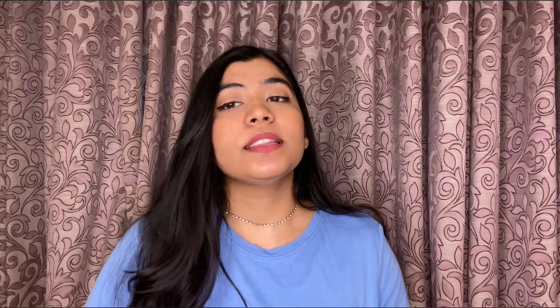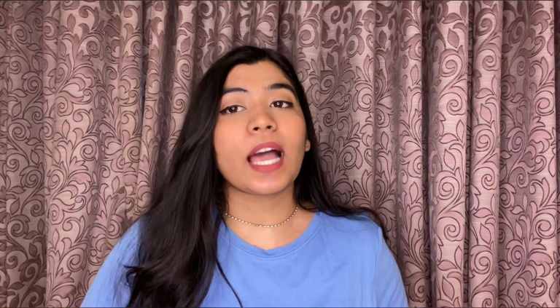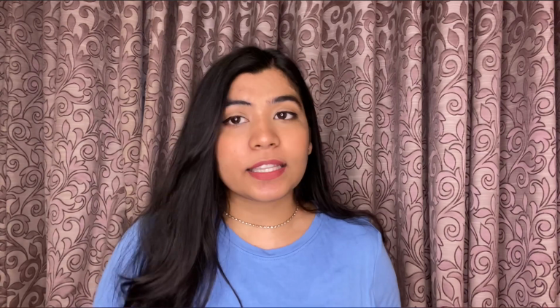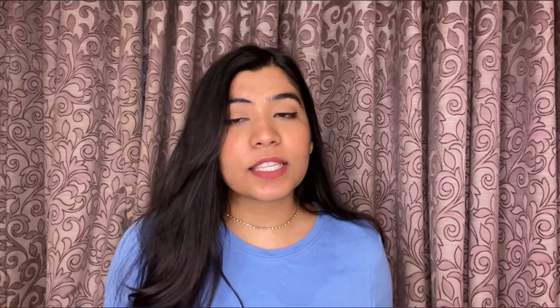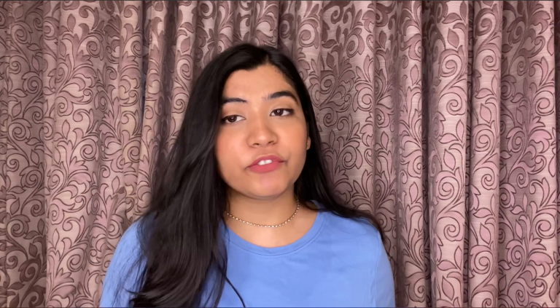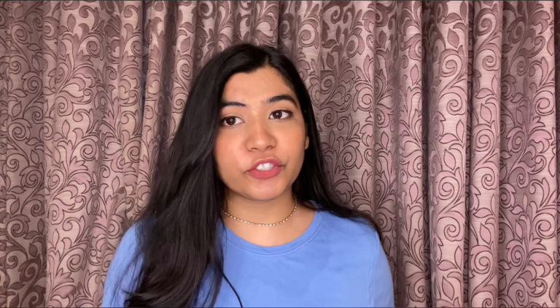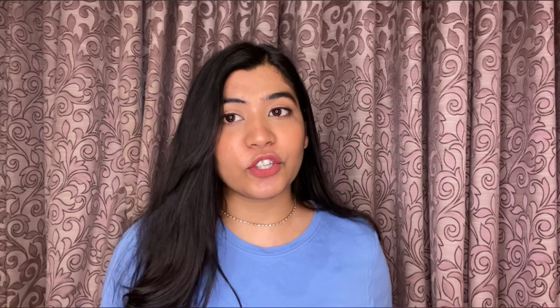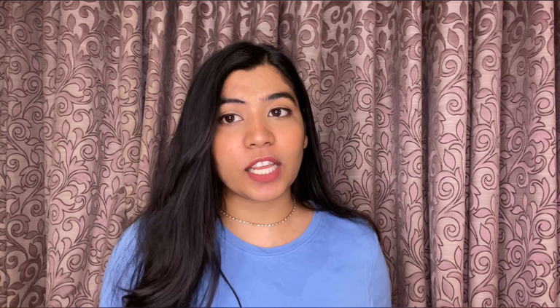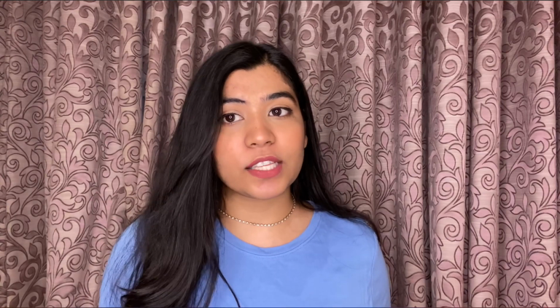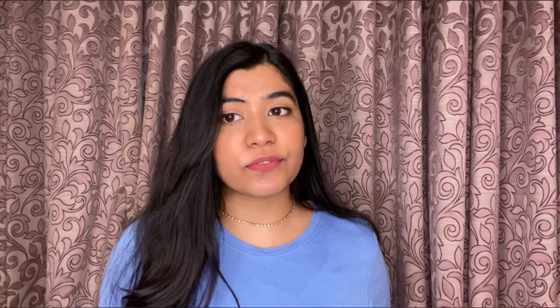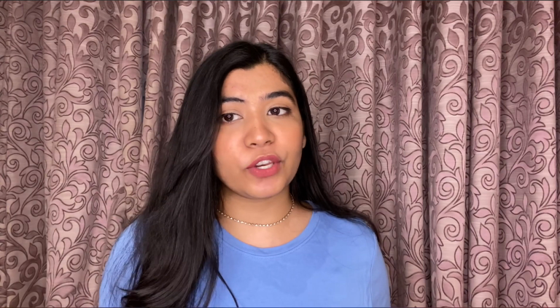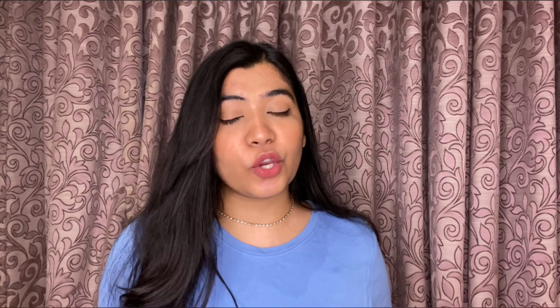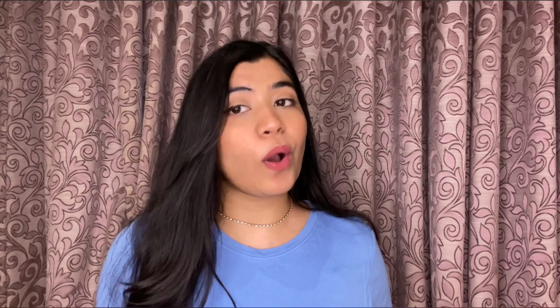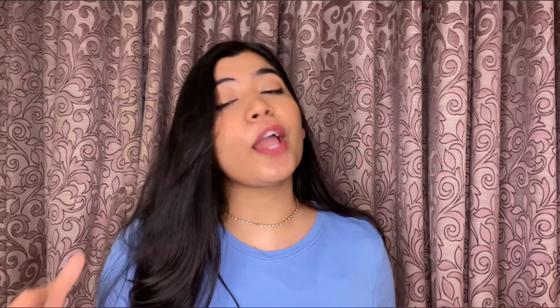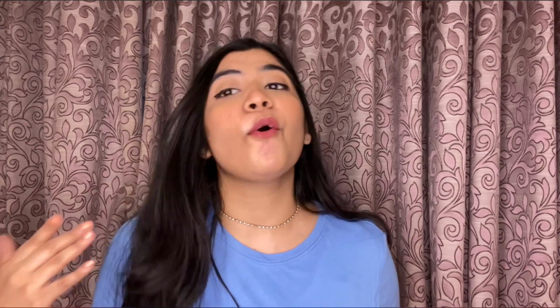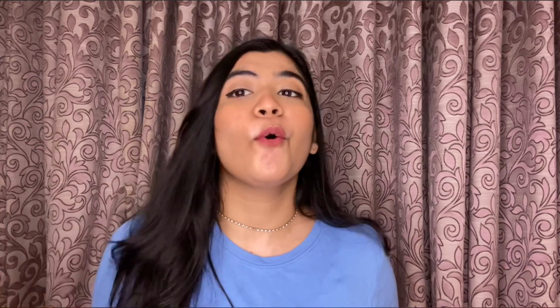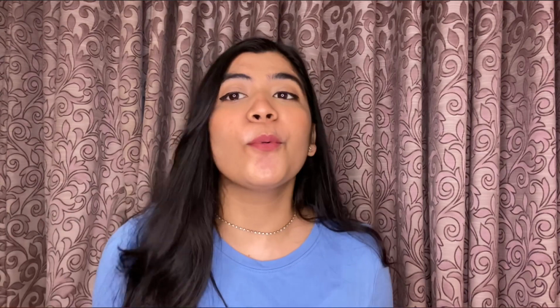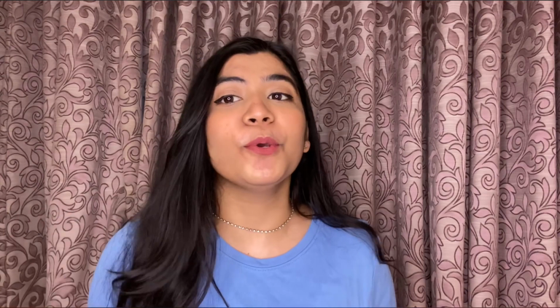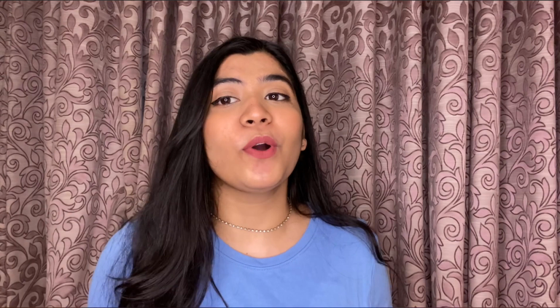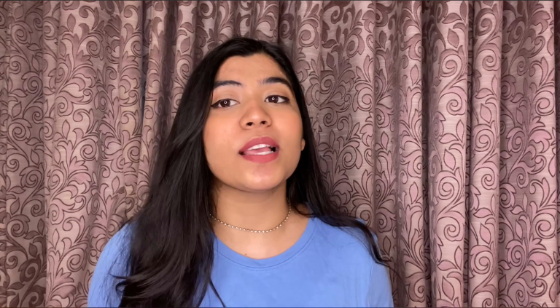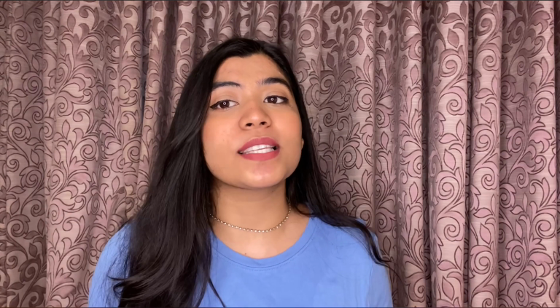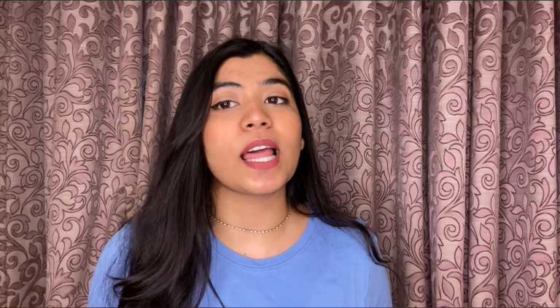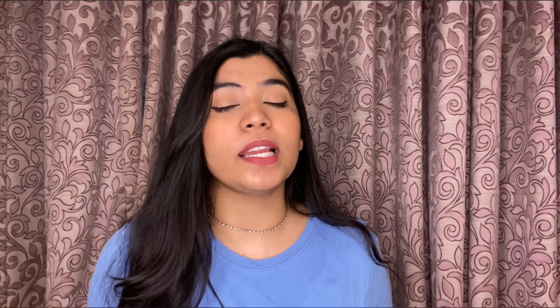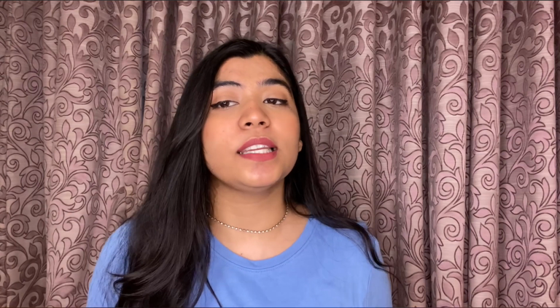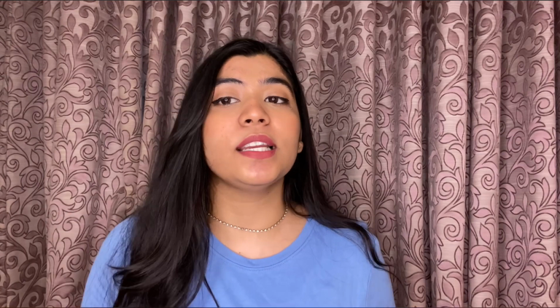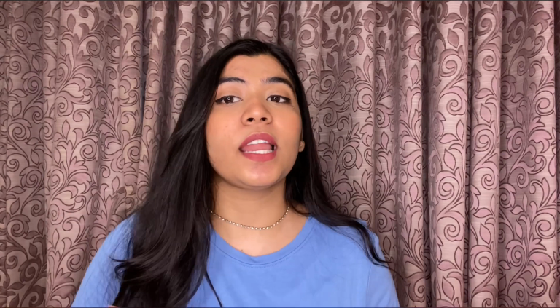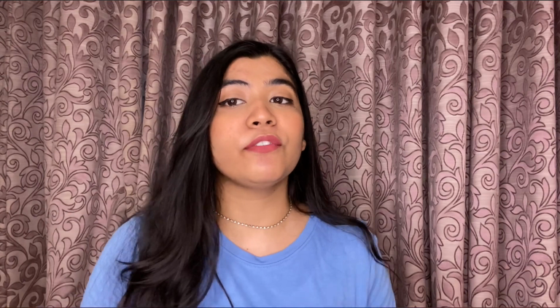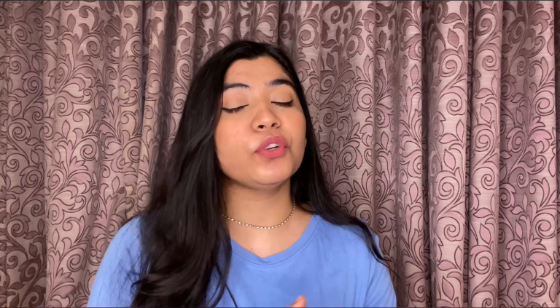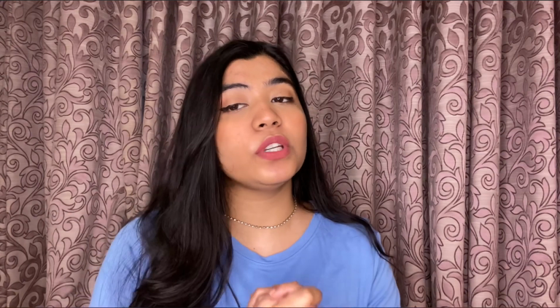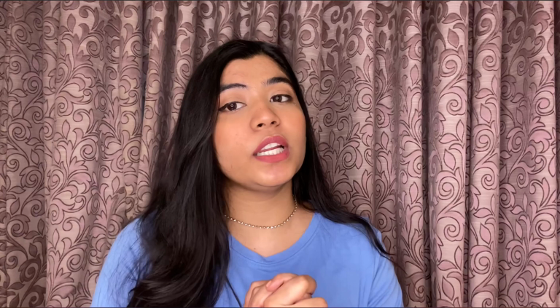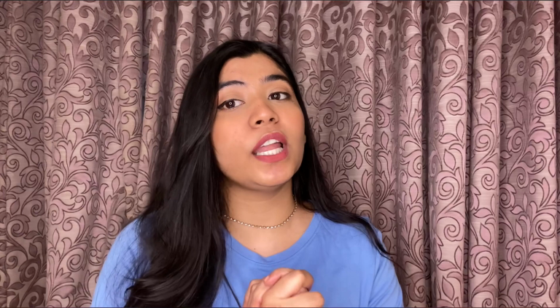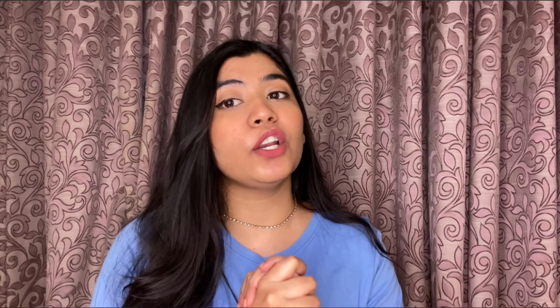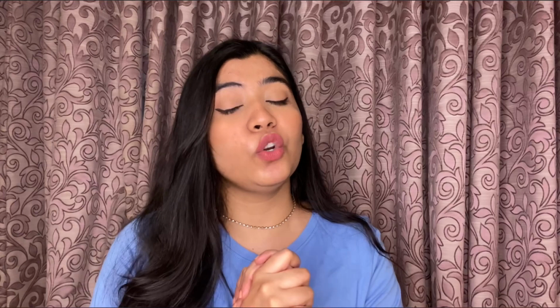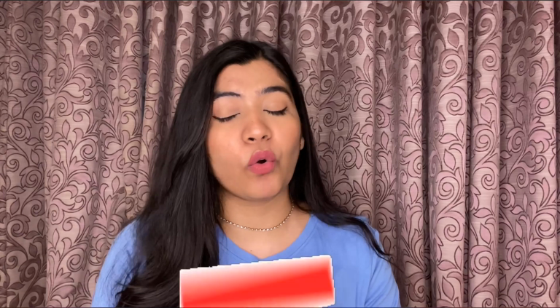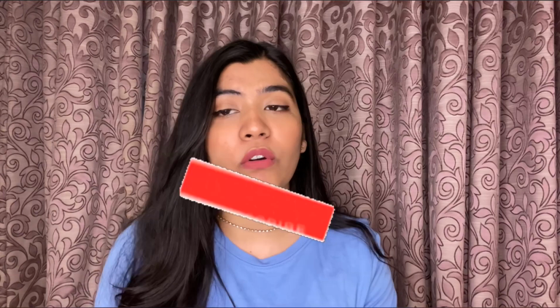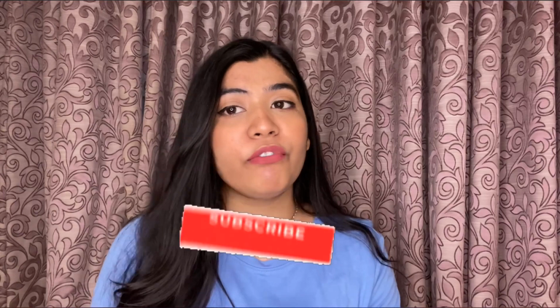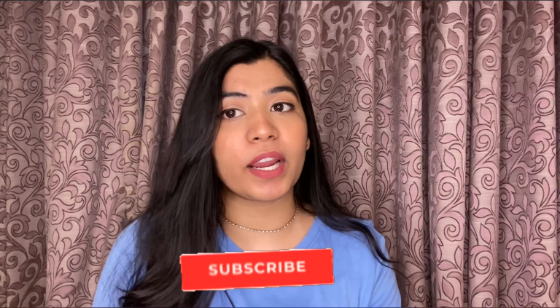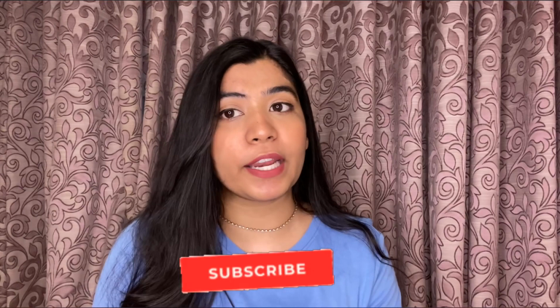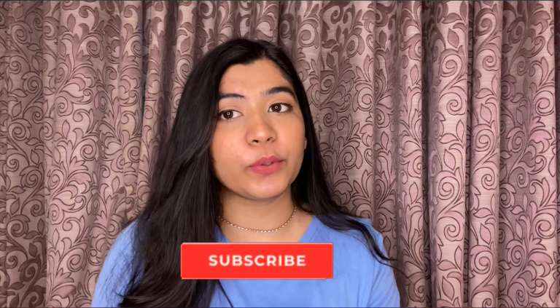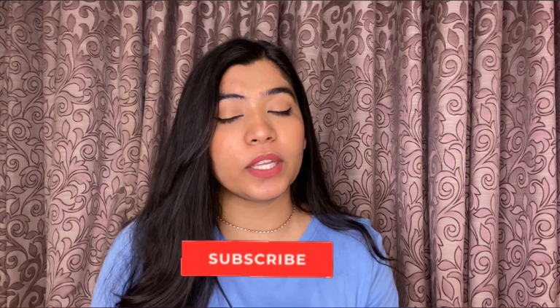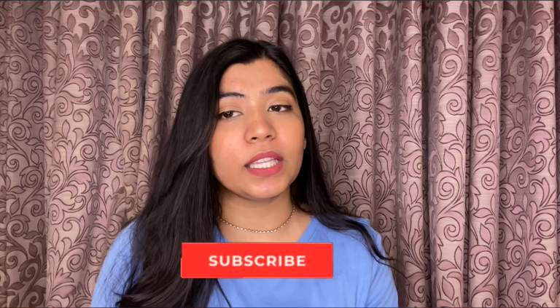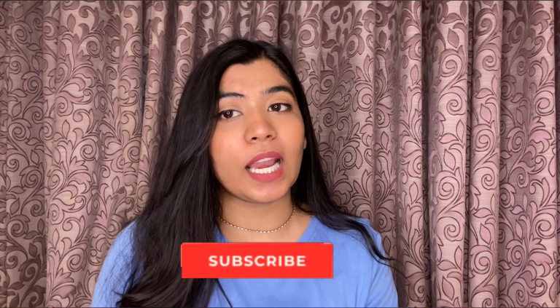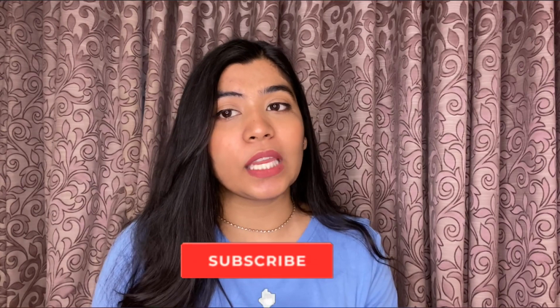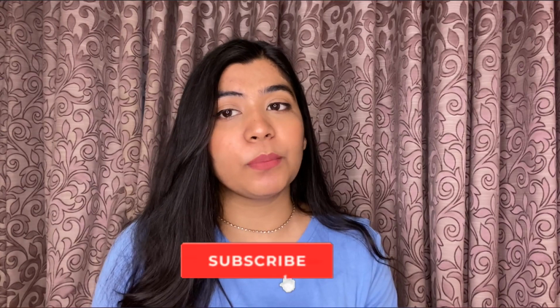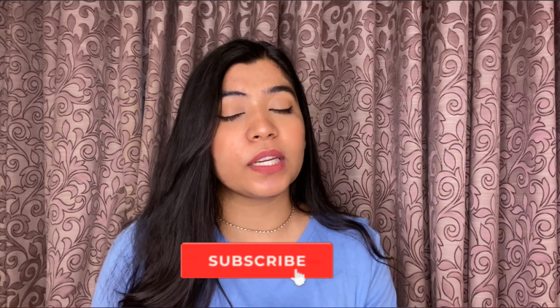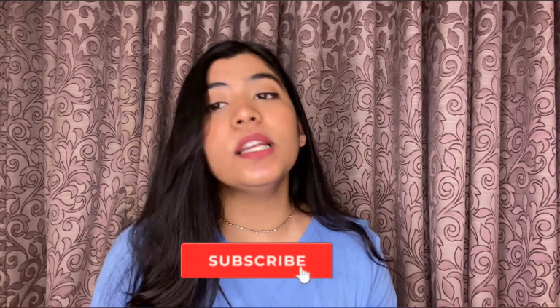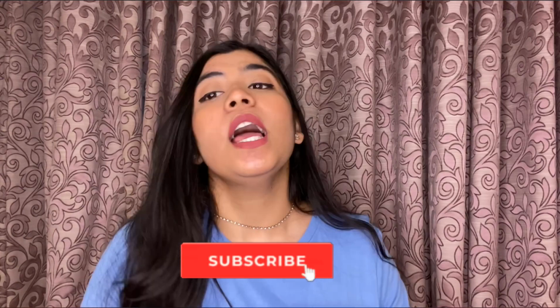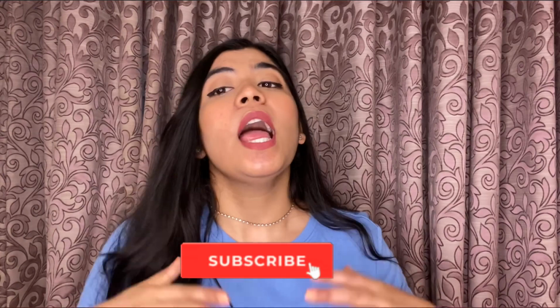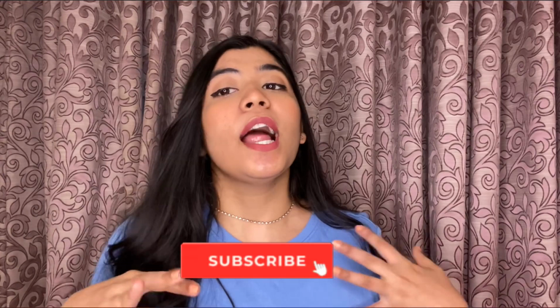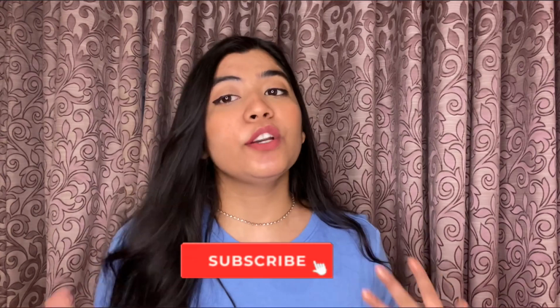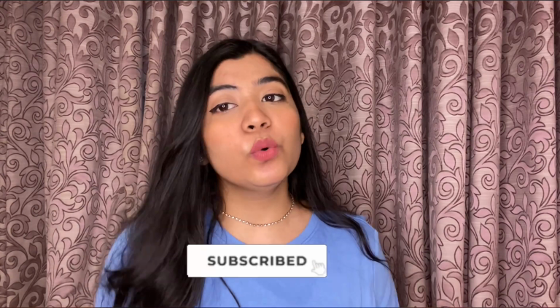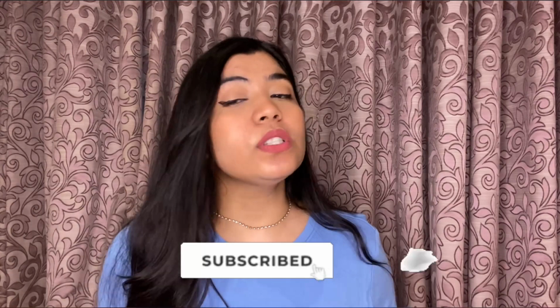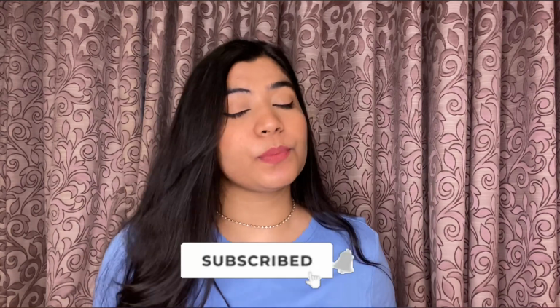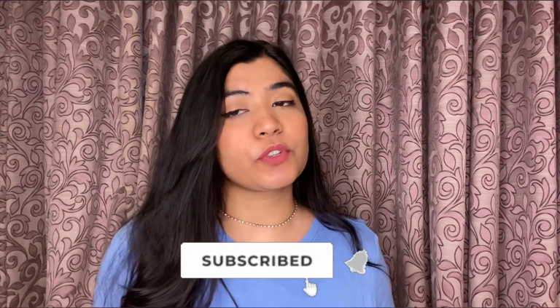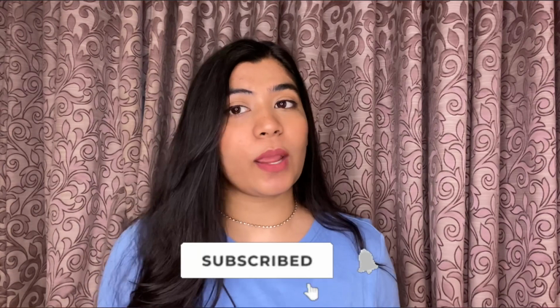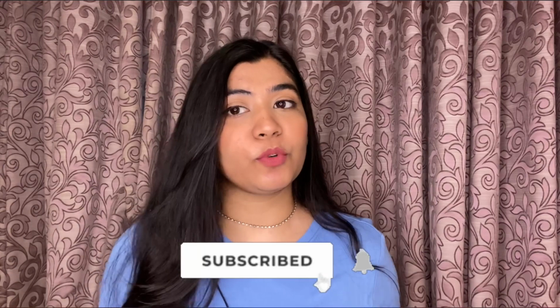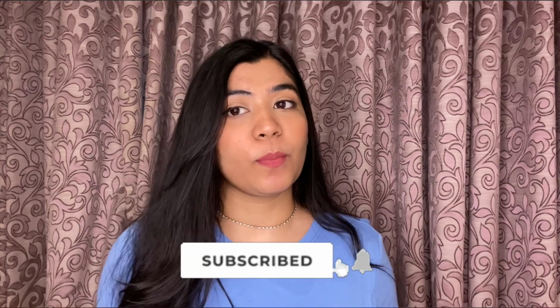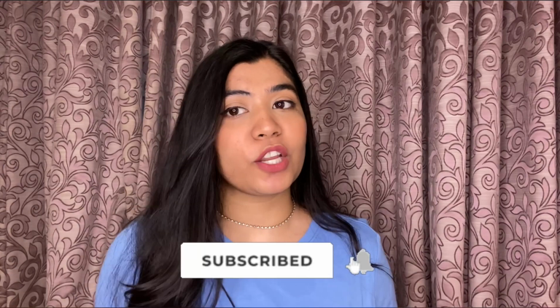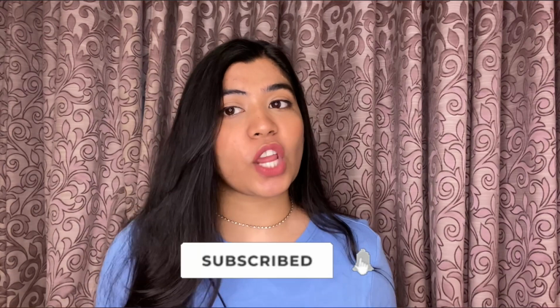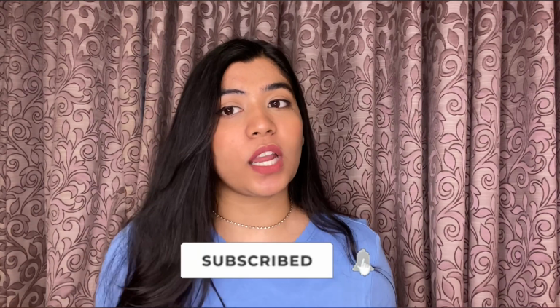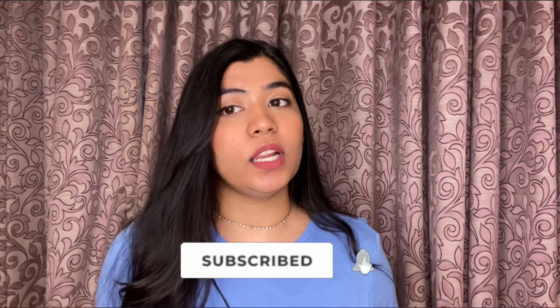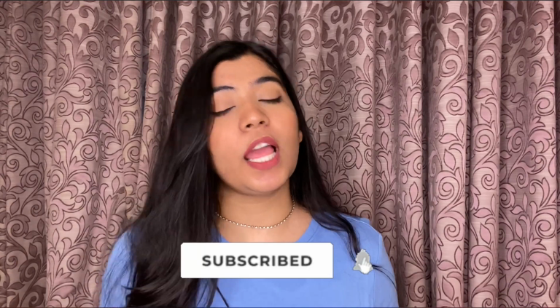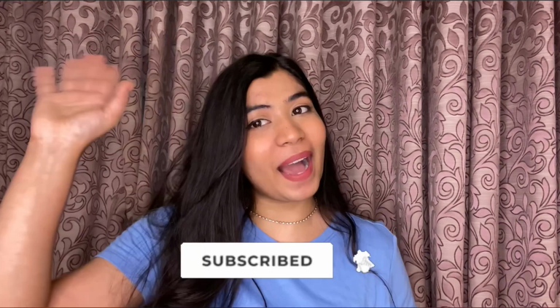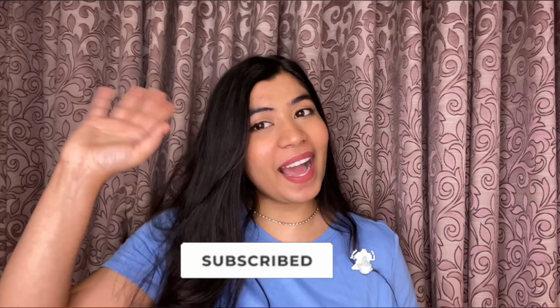That's it for today's video. I hope you guys liked it, and if you did, don't forget to hit the like button and subscribe to my channel. Bye!